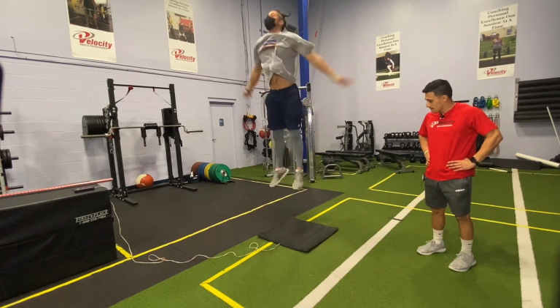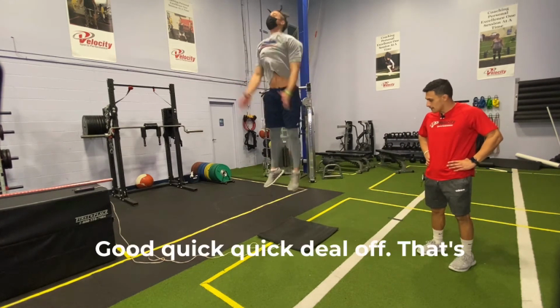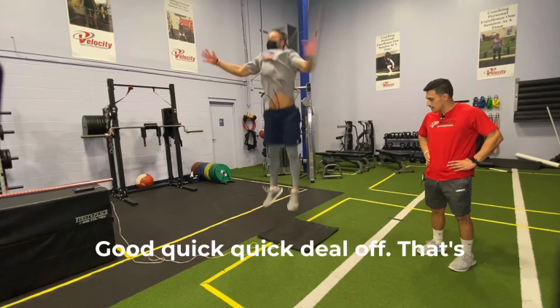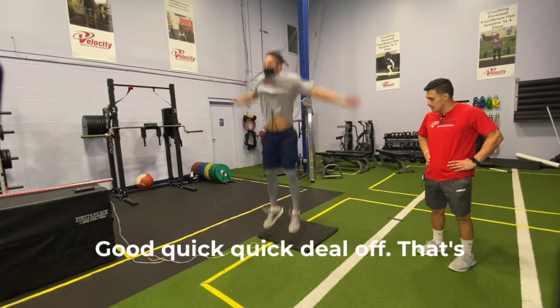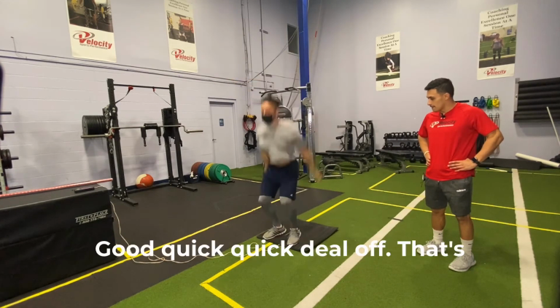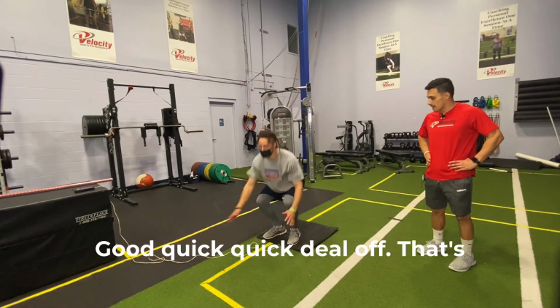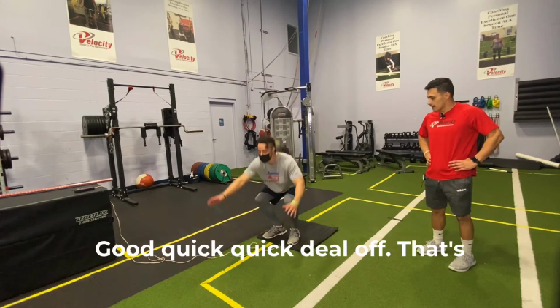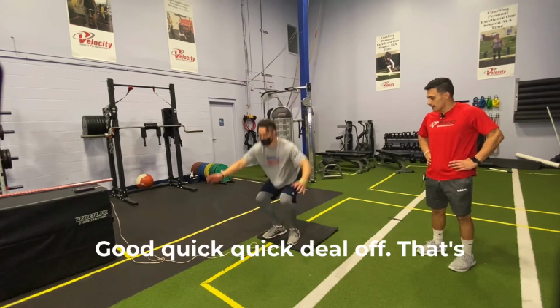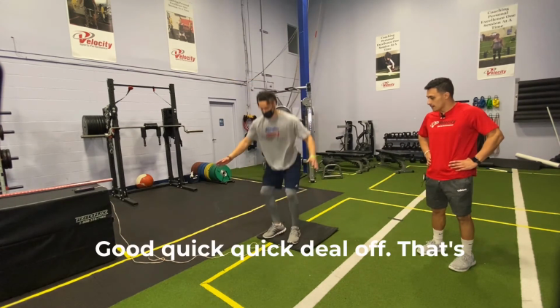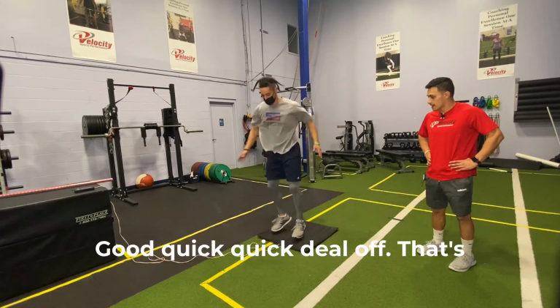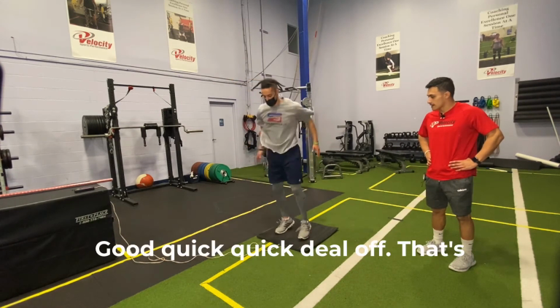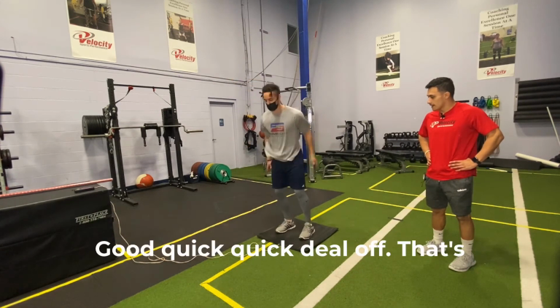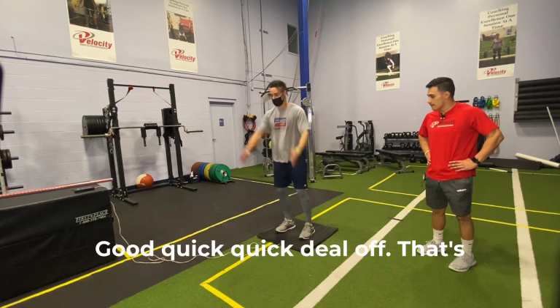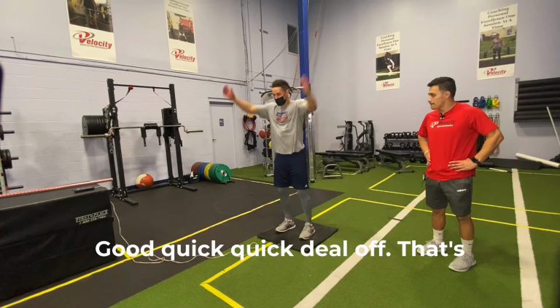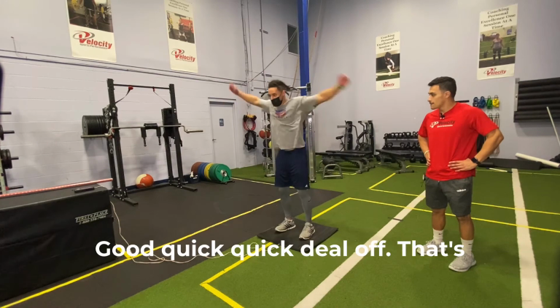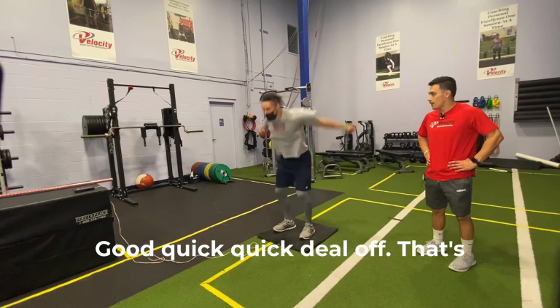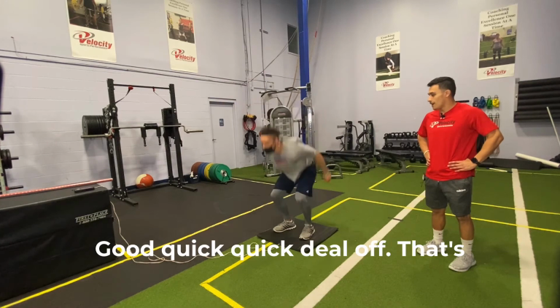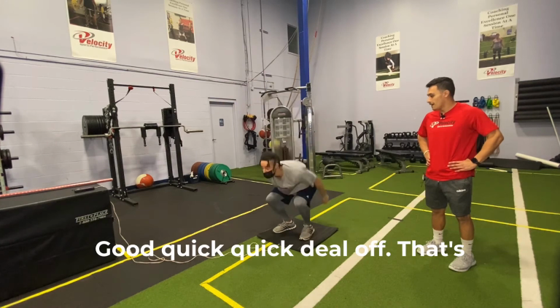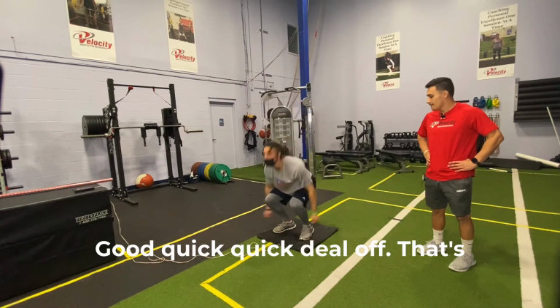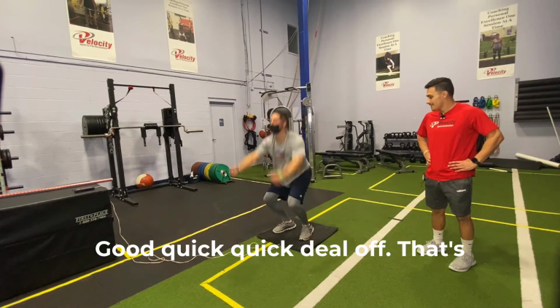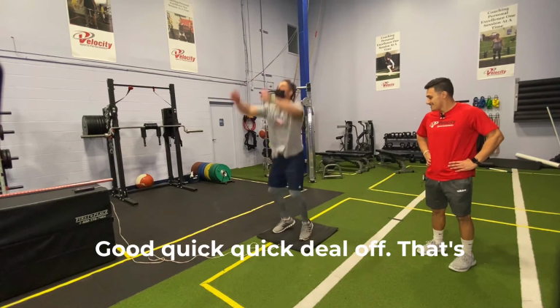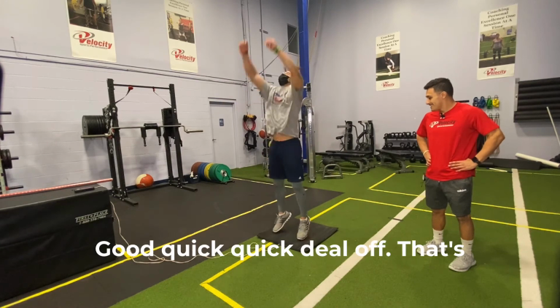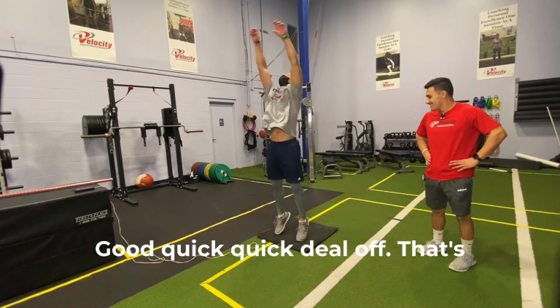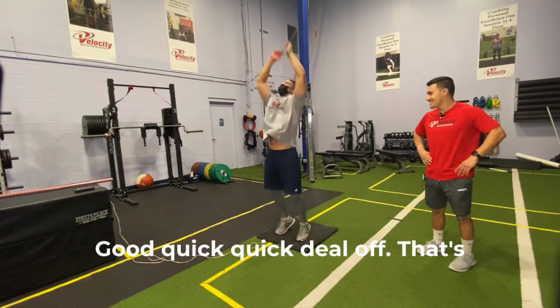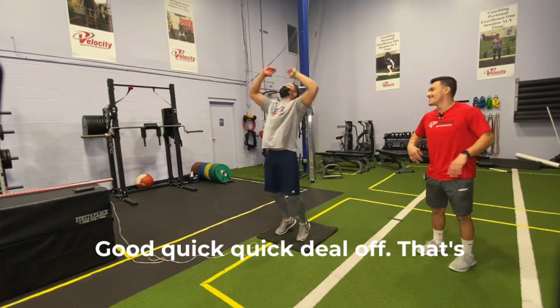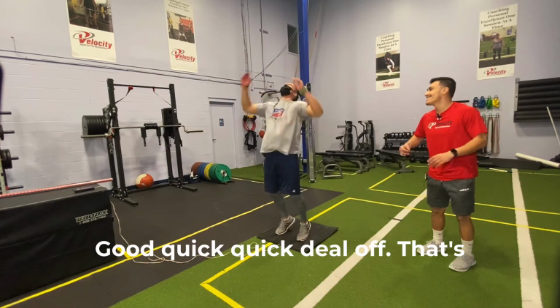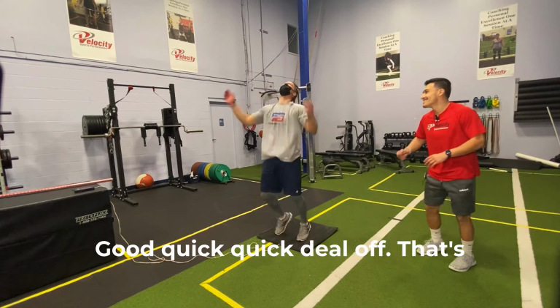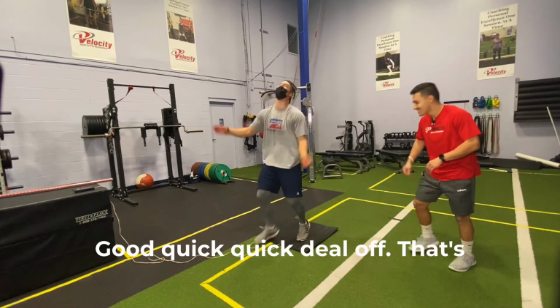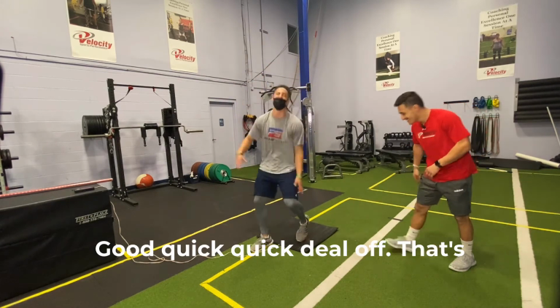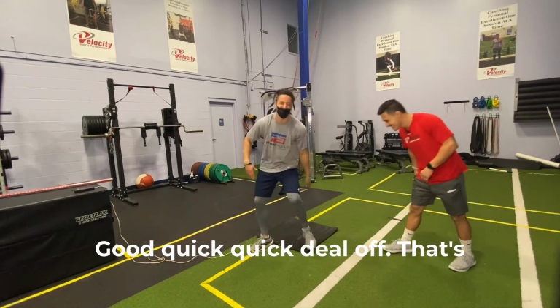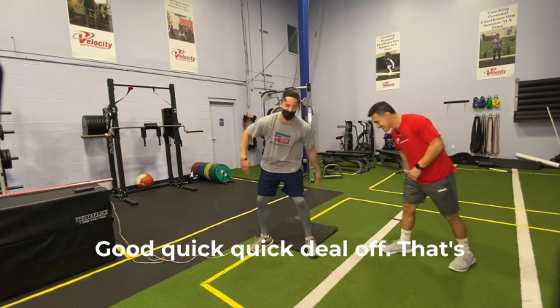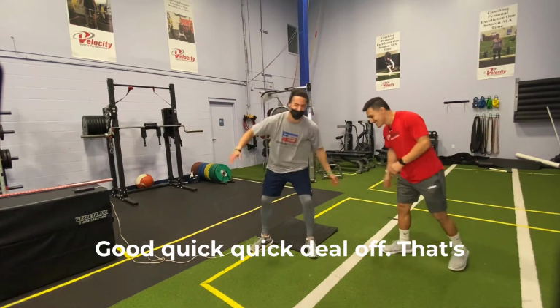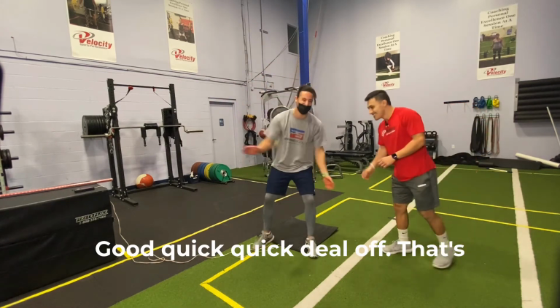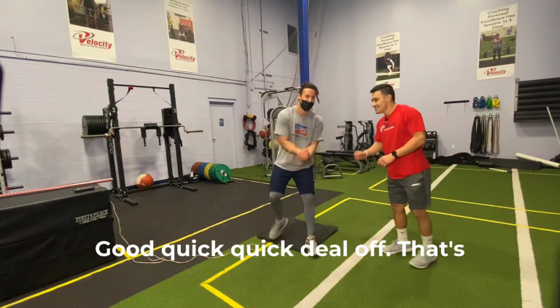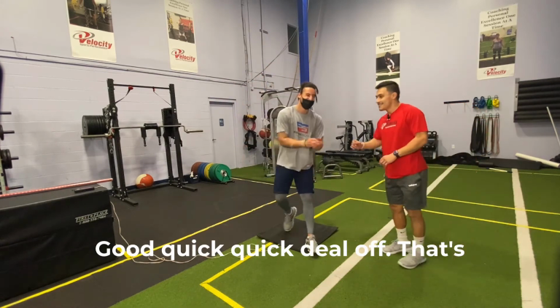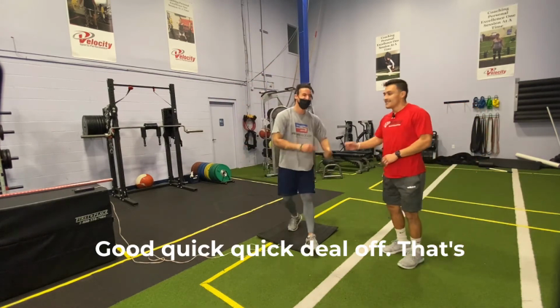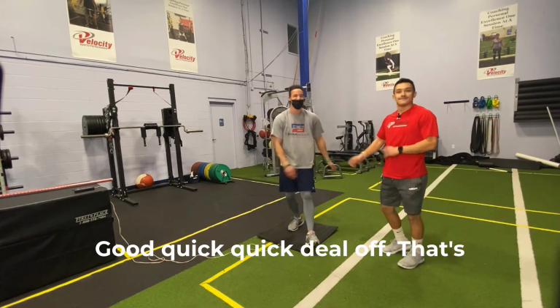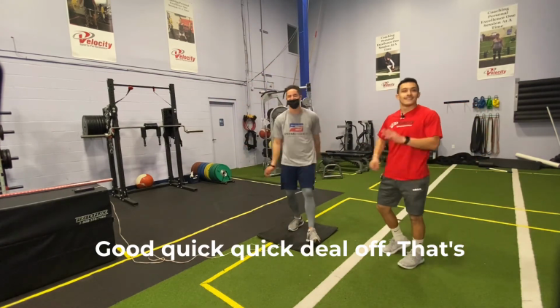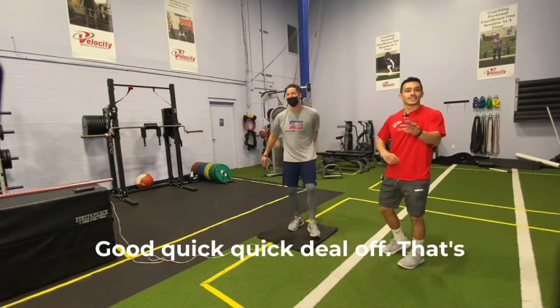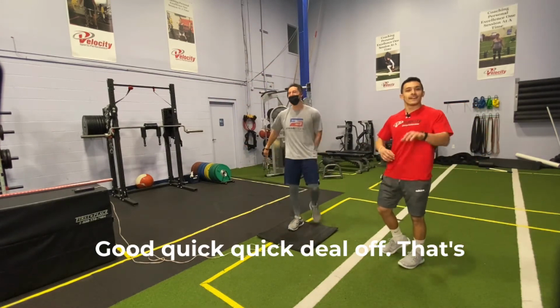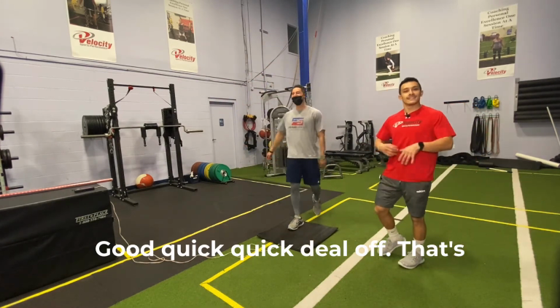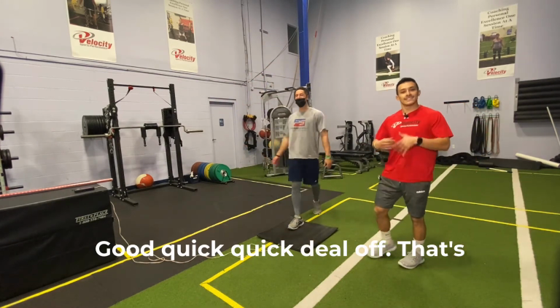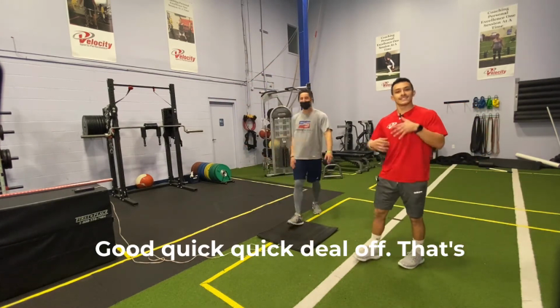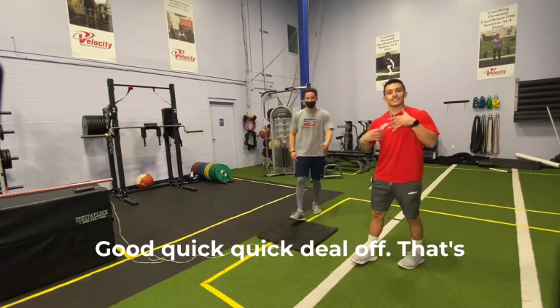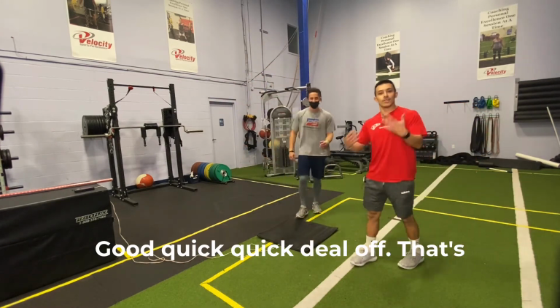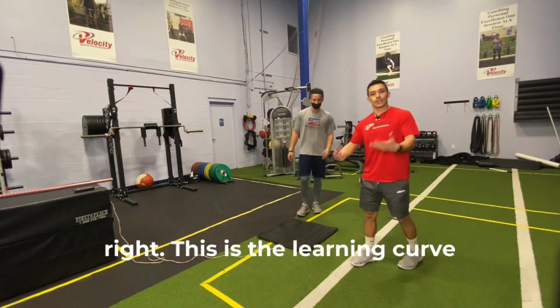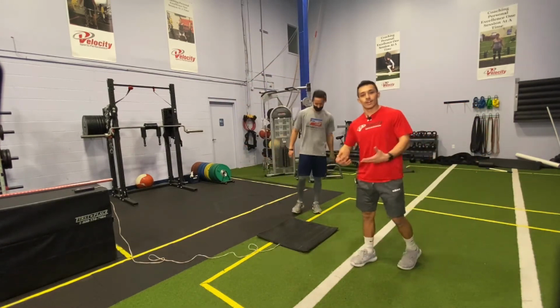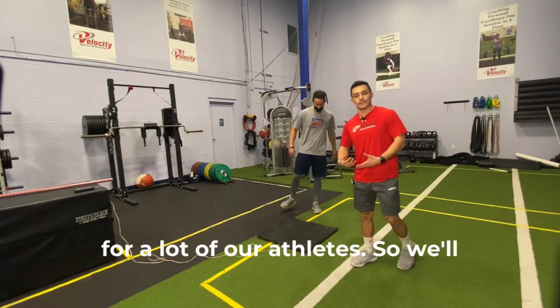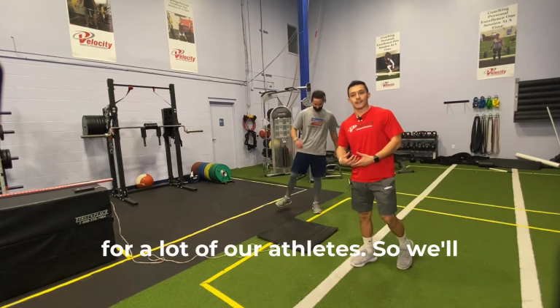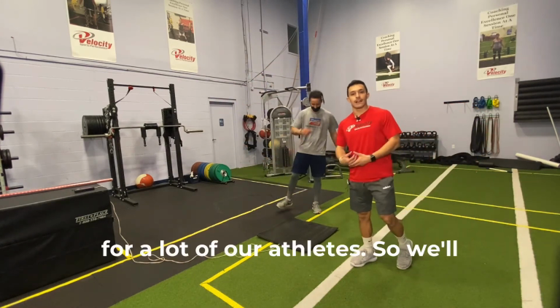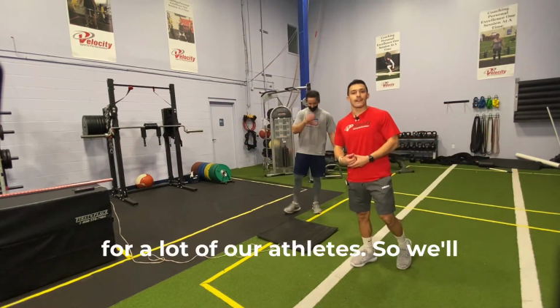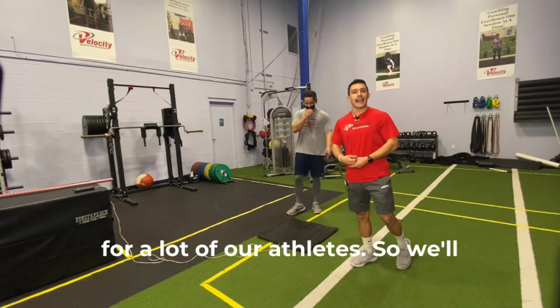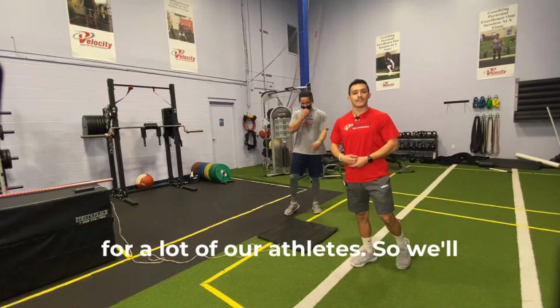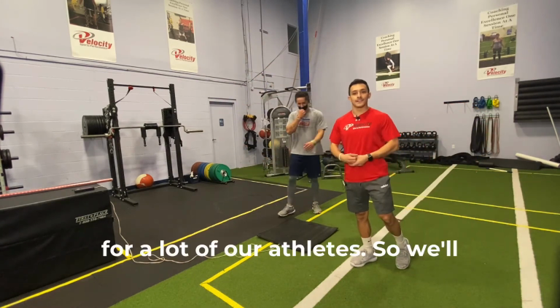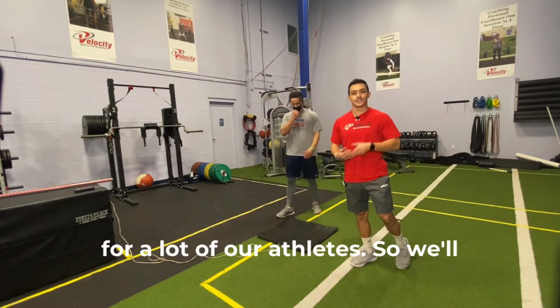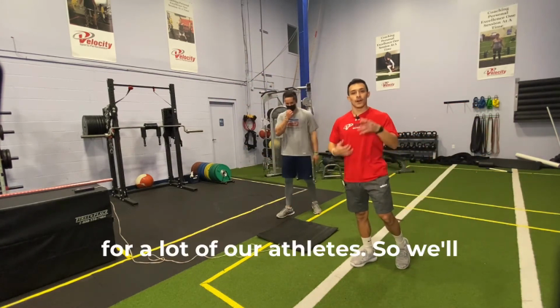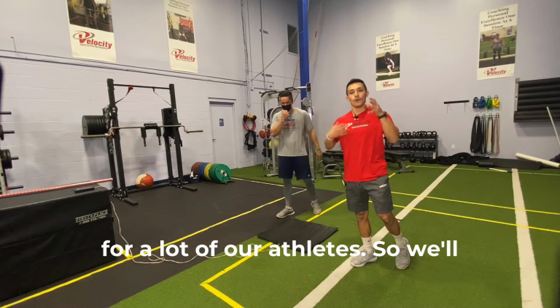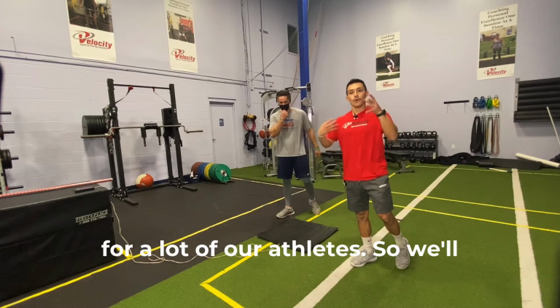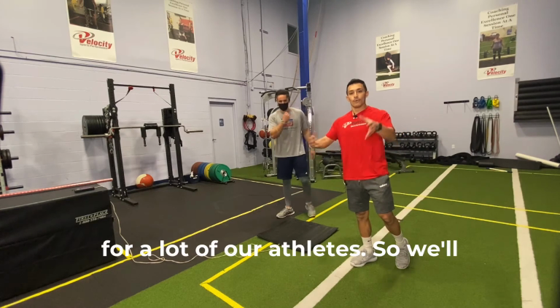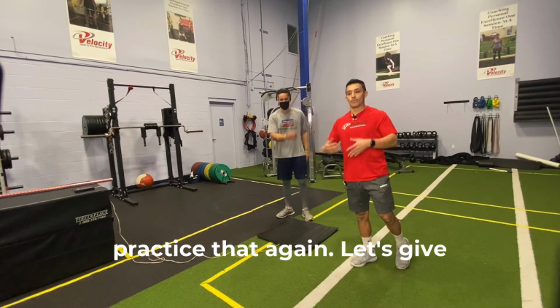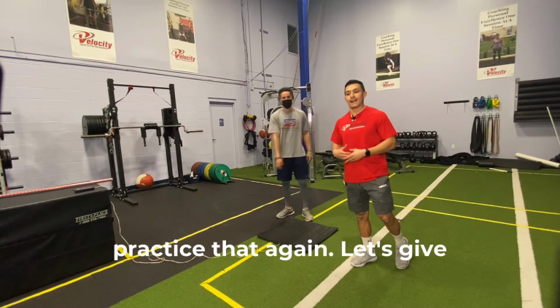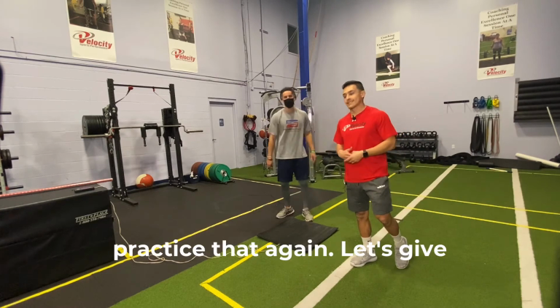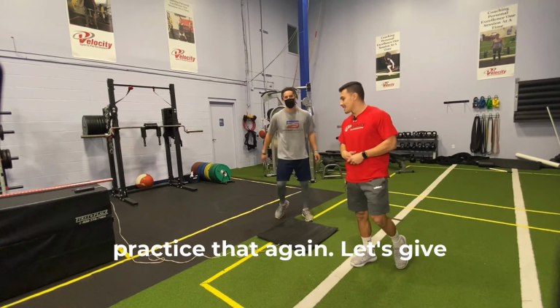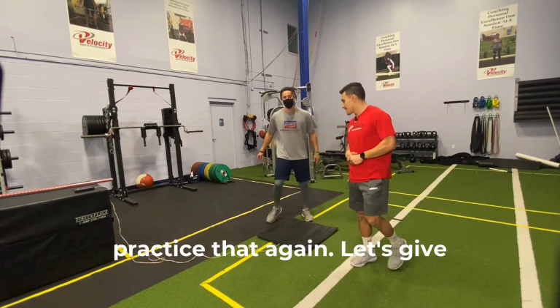Big jump, and then get off the ground quick. This is a learning curve for a lot of our athletes, so we'll practice that again.